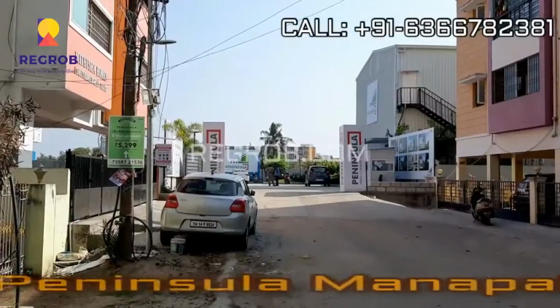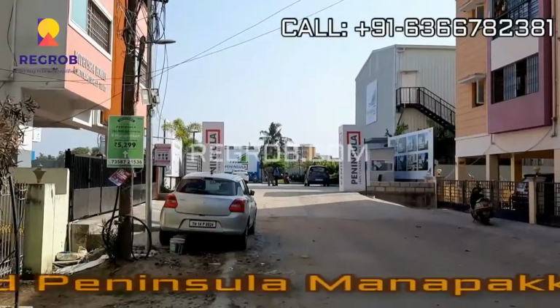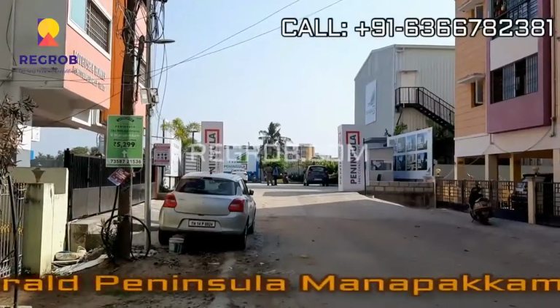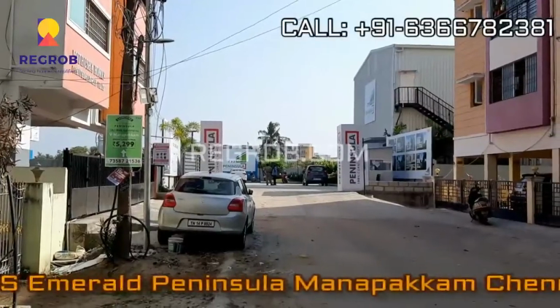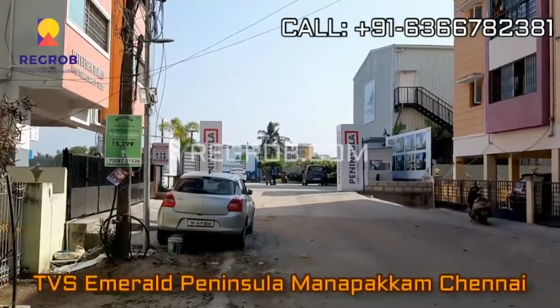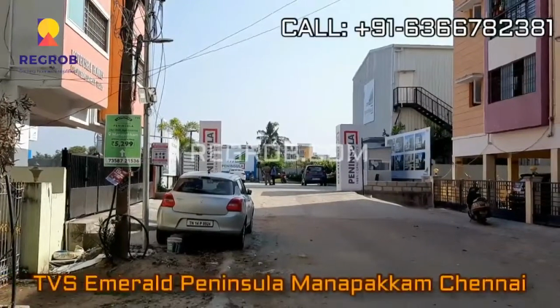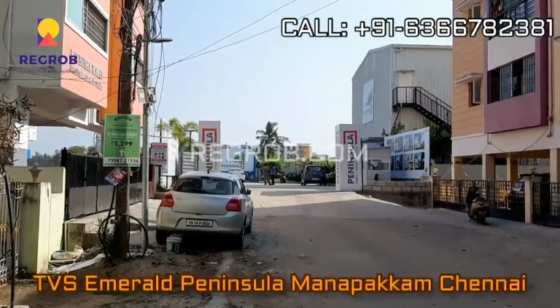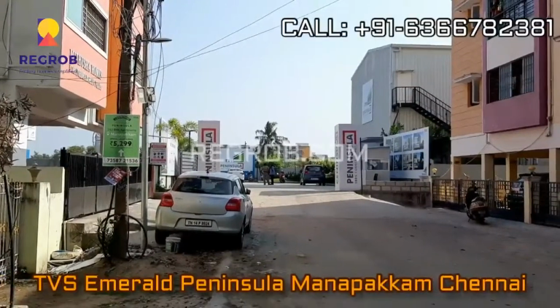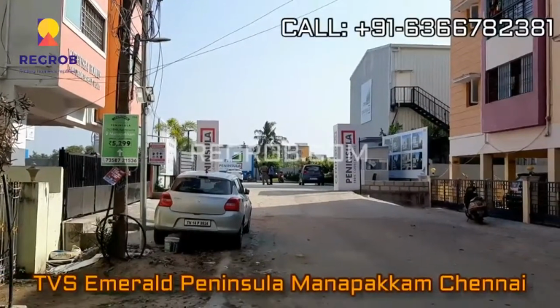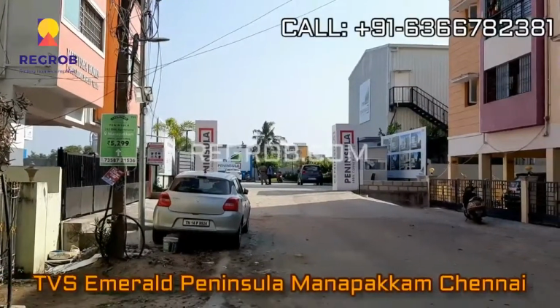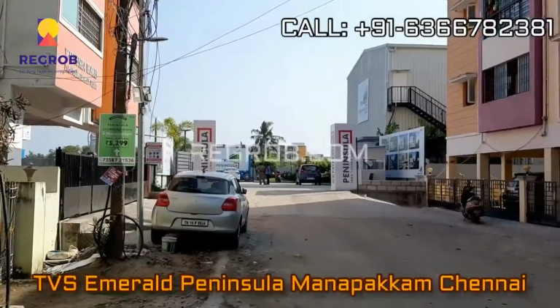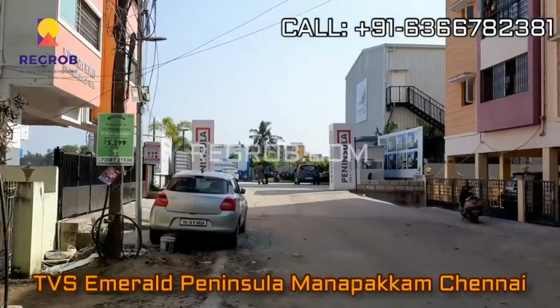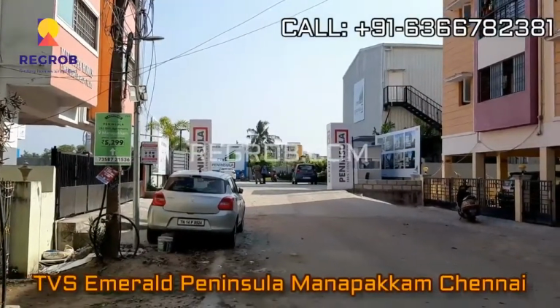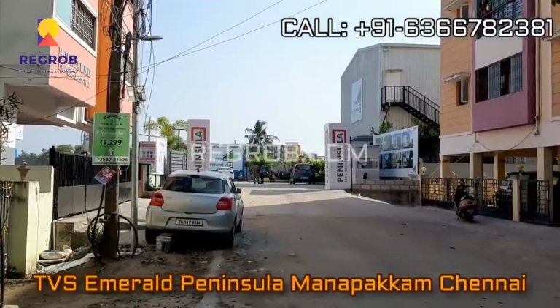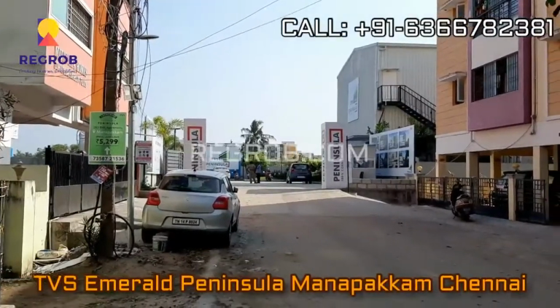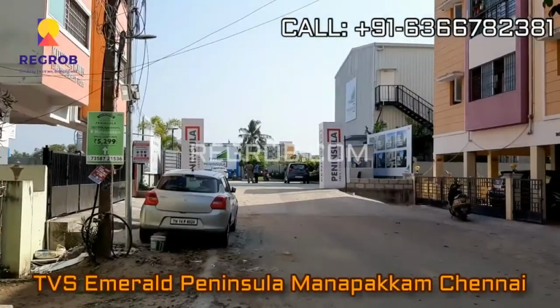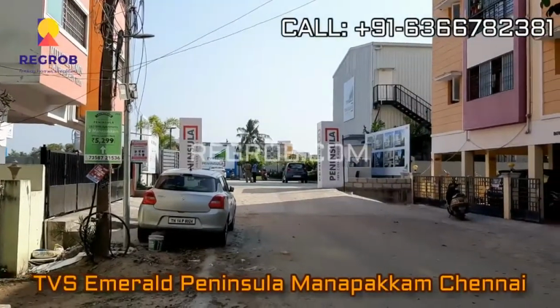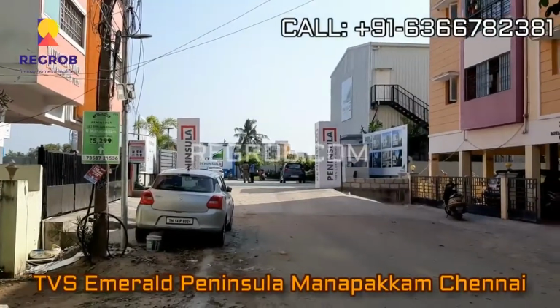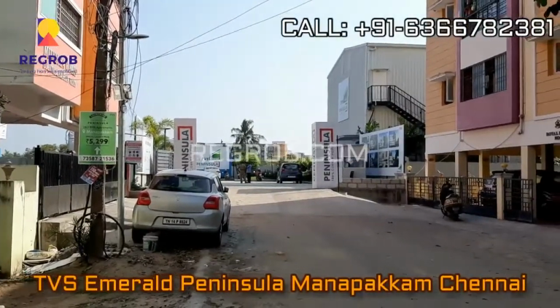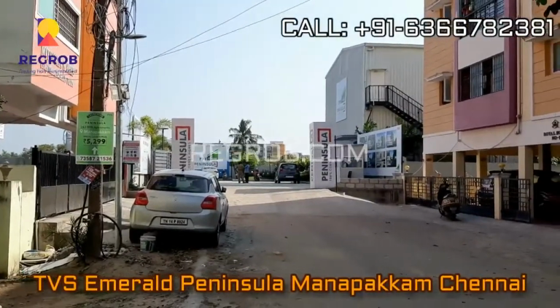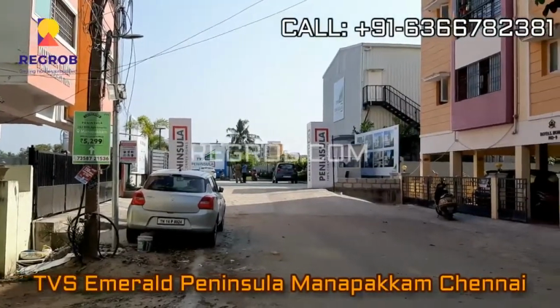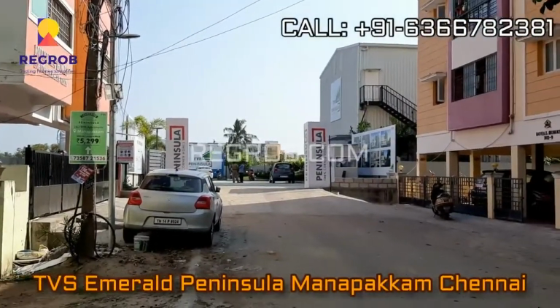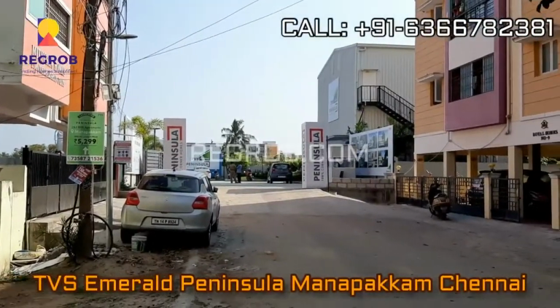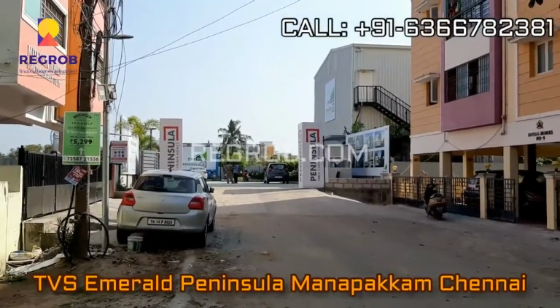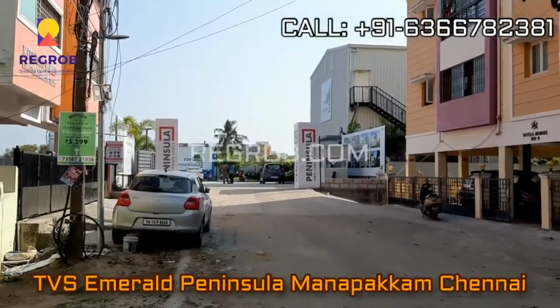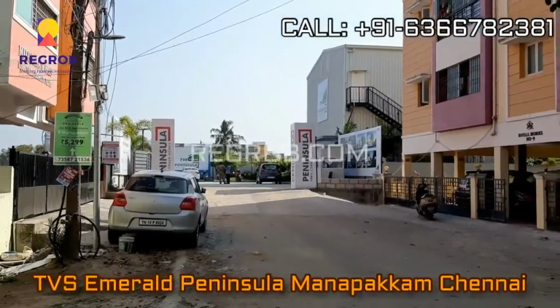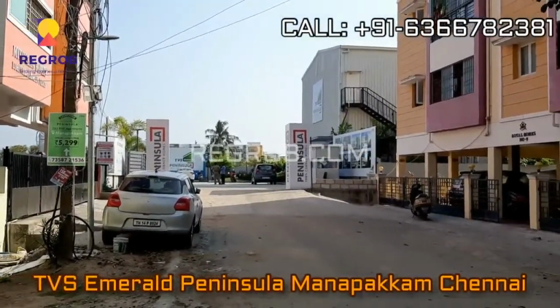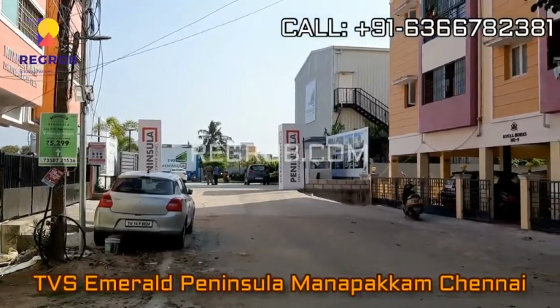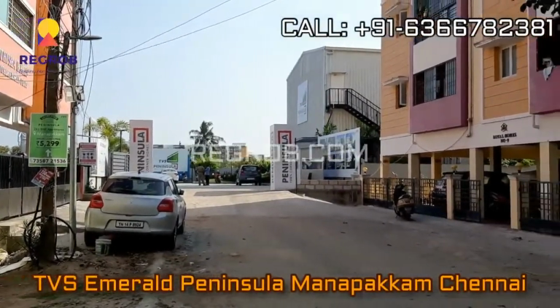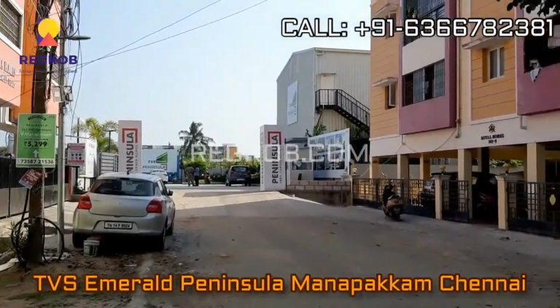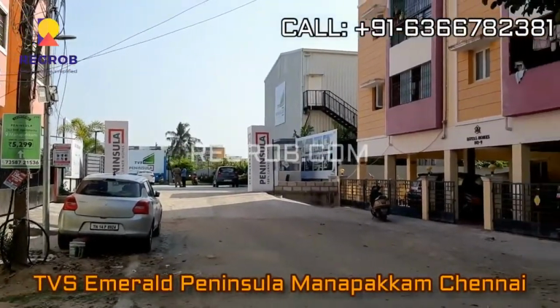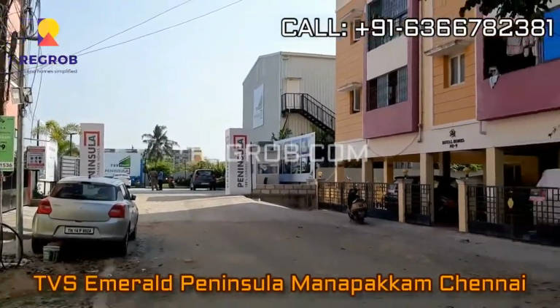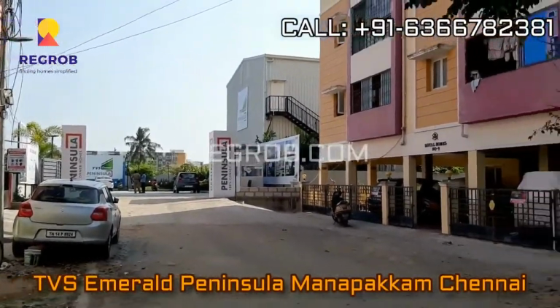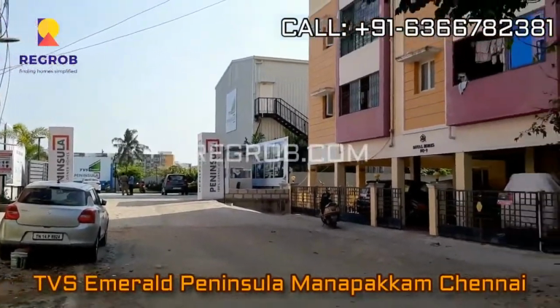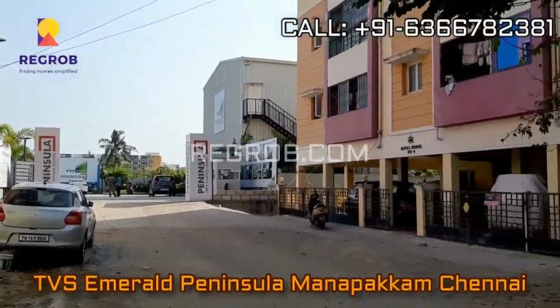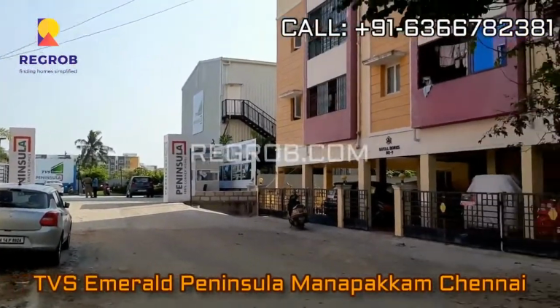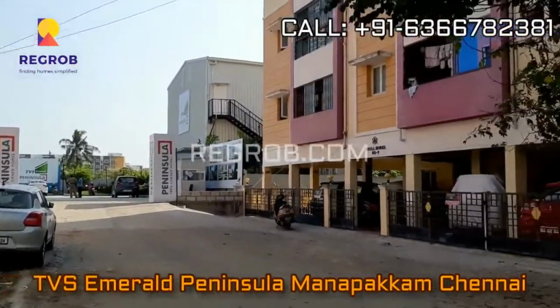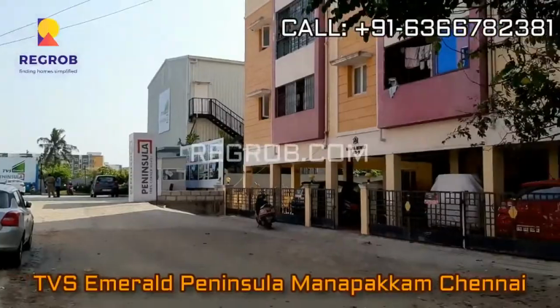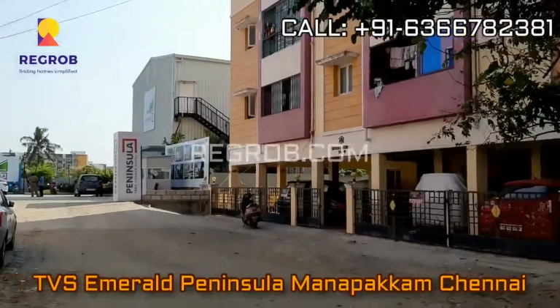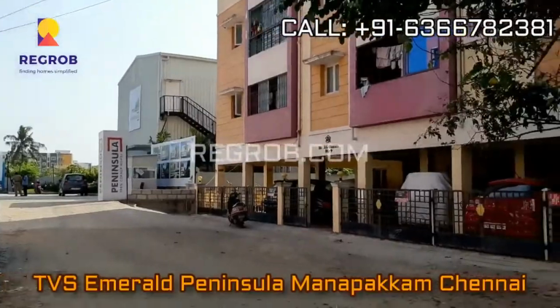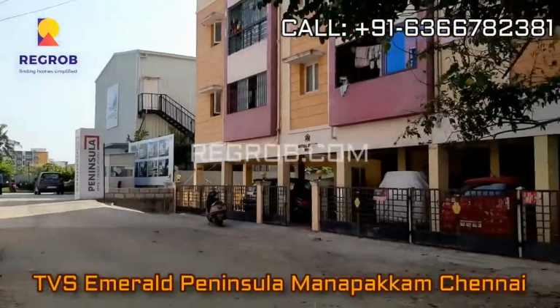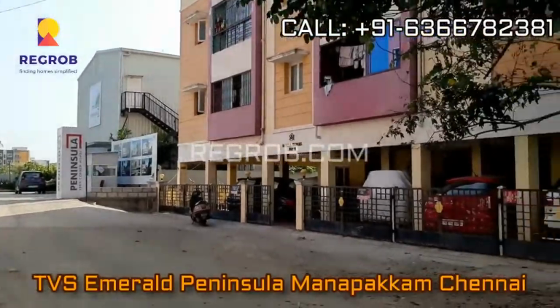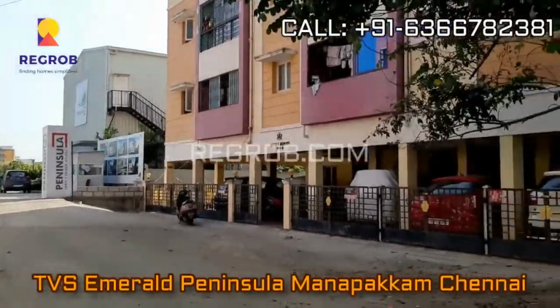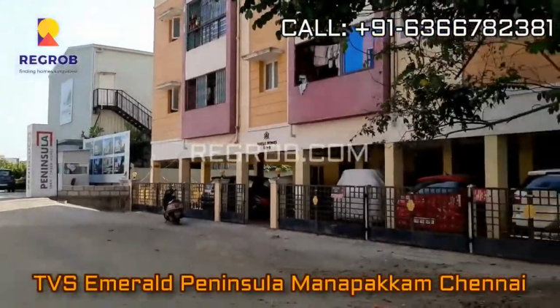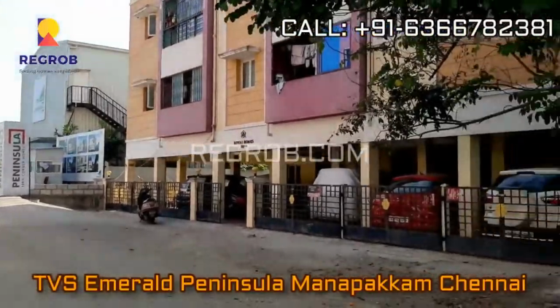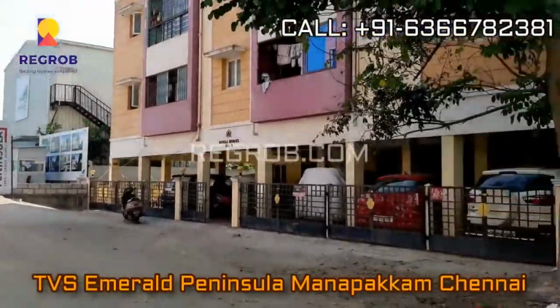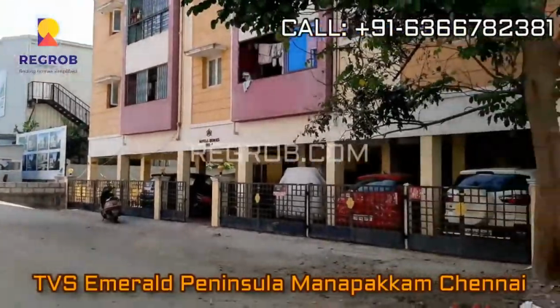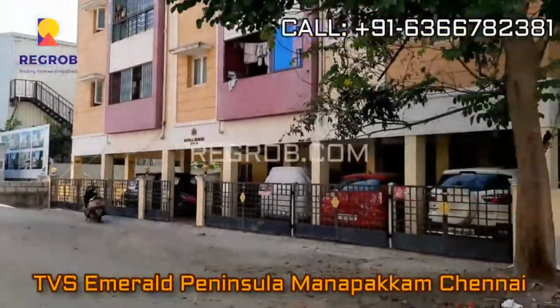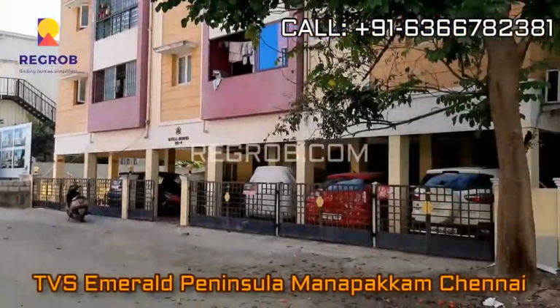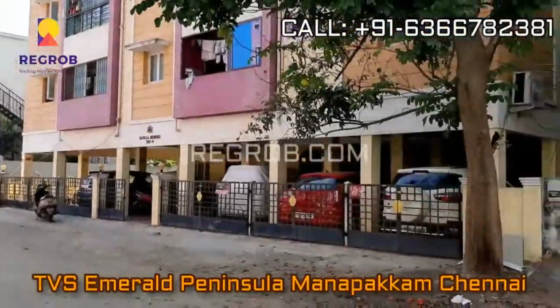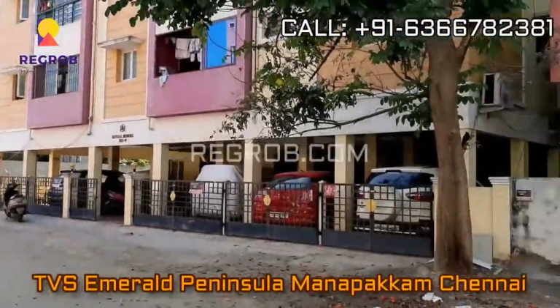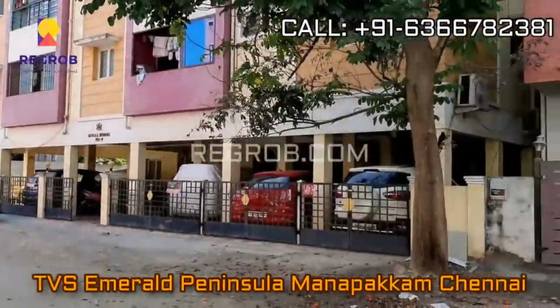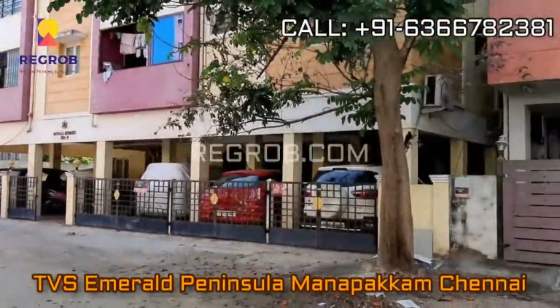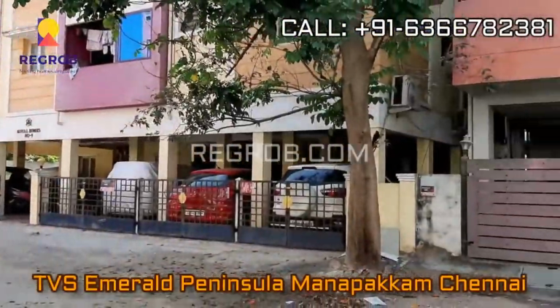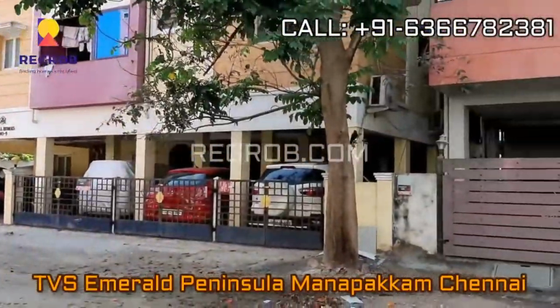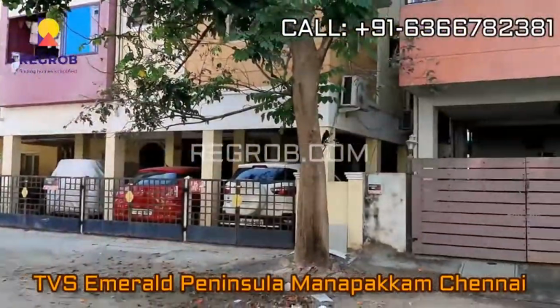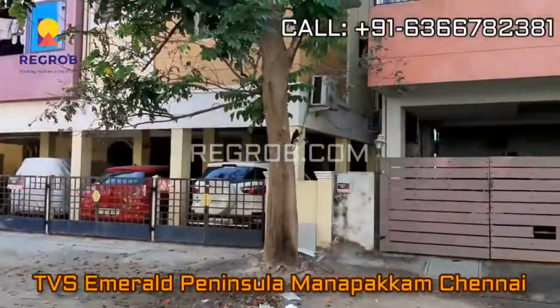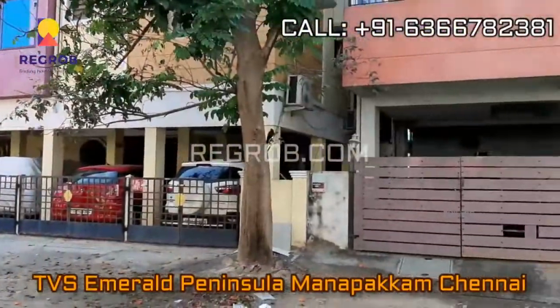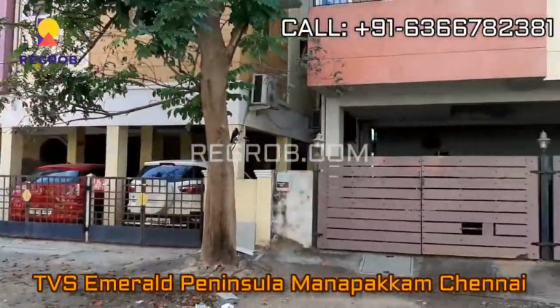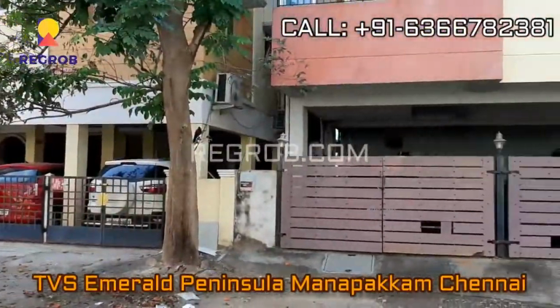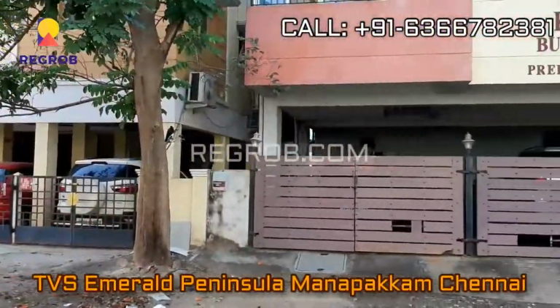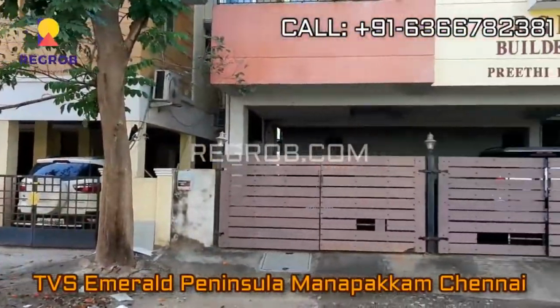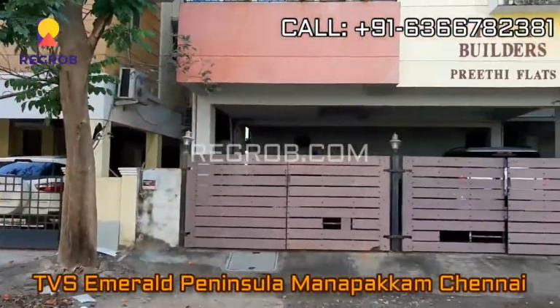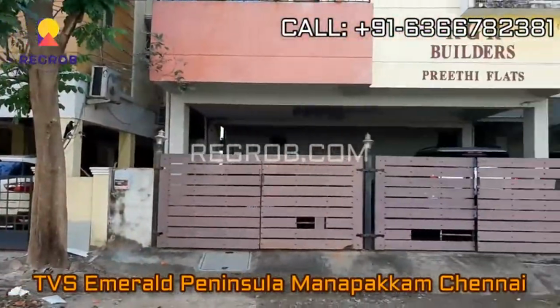Hey everyone, in today's video we are visiting TVS Emerald Peninsula, a residential project located at Manapakkam, Chennai.